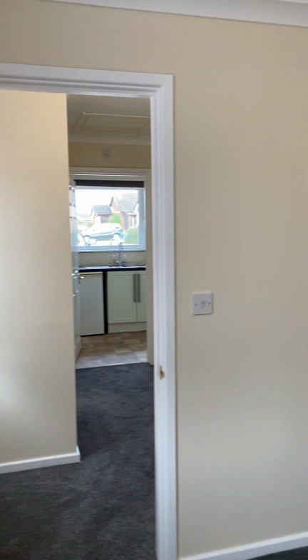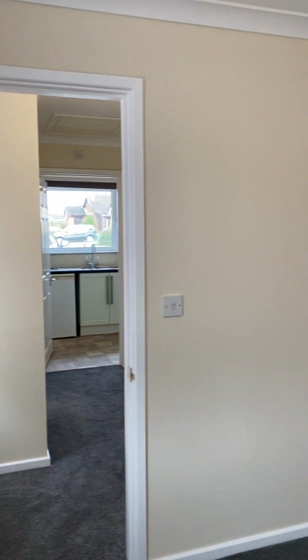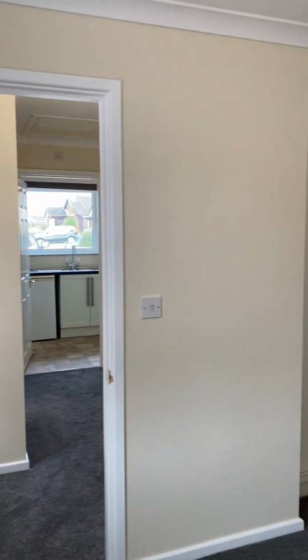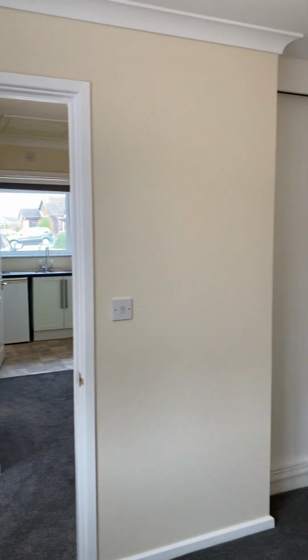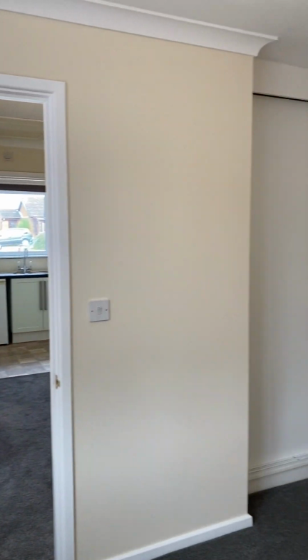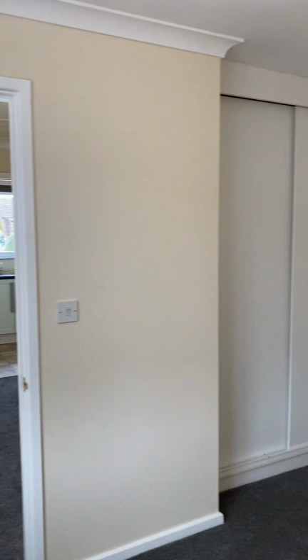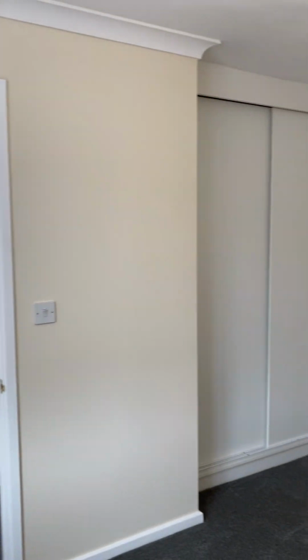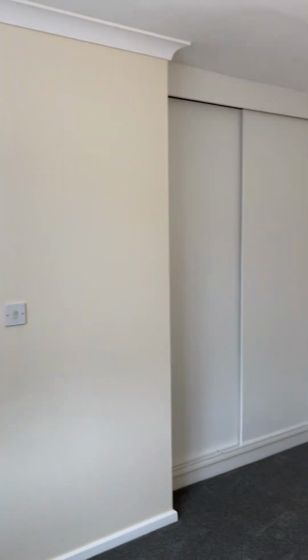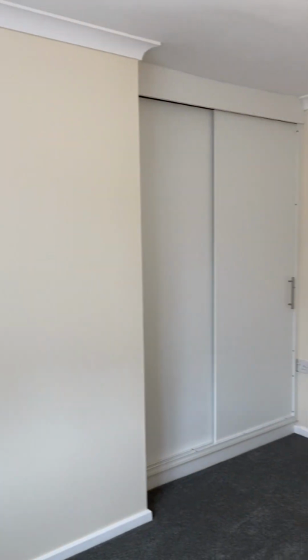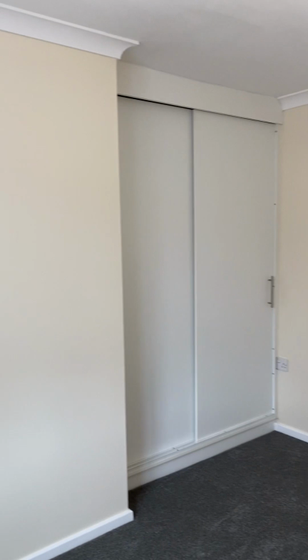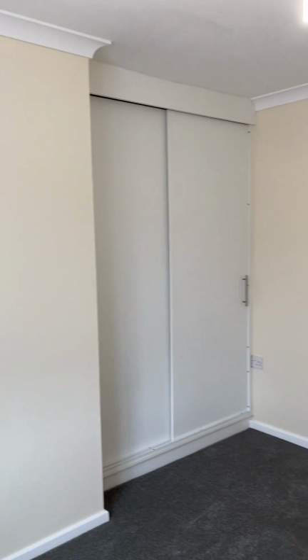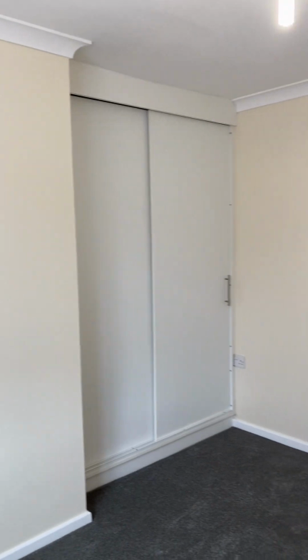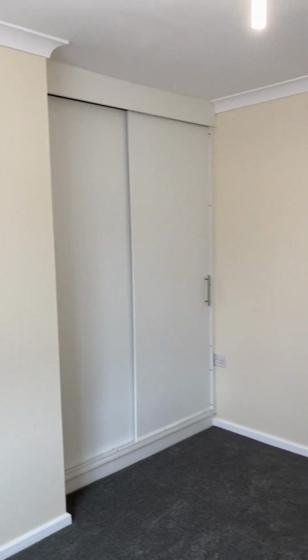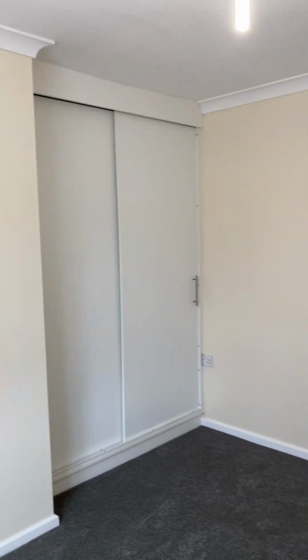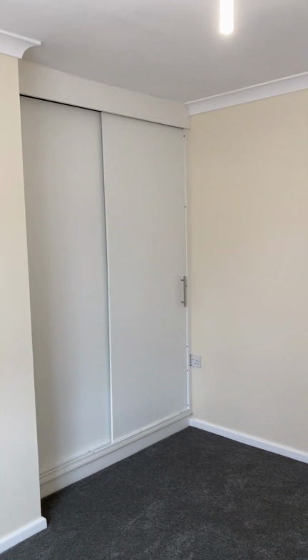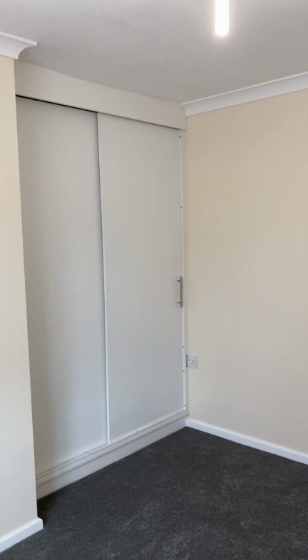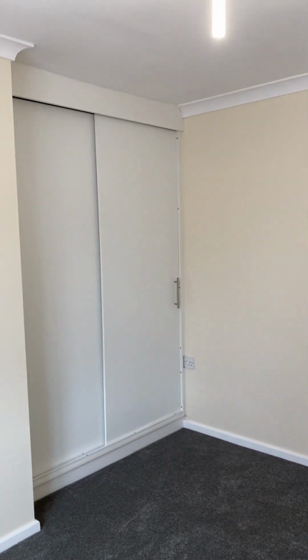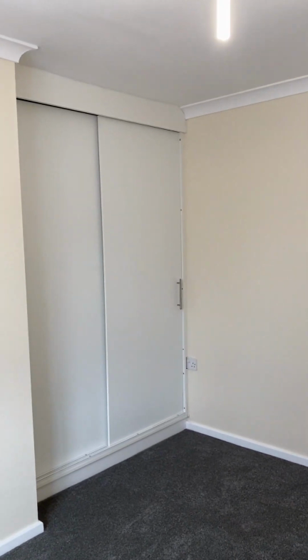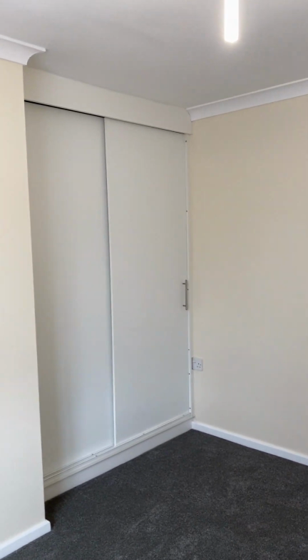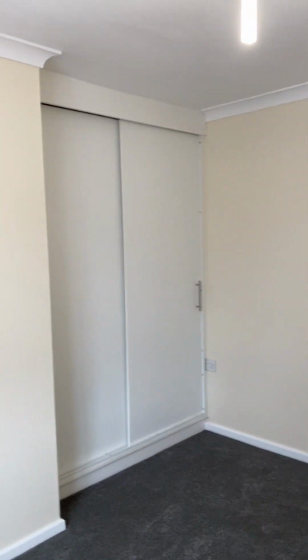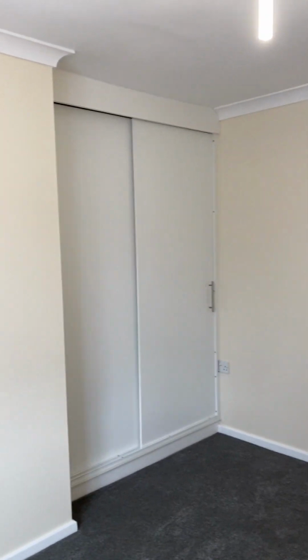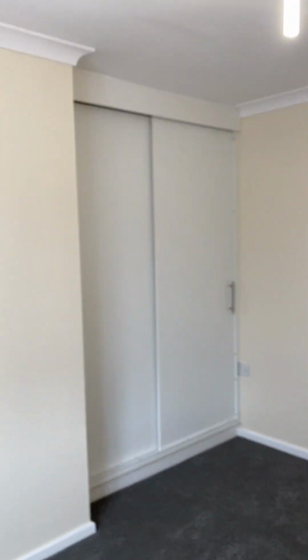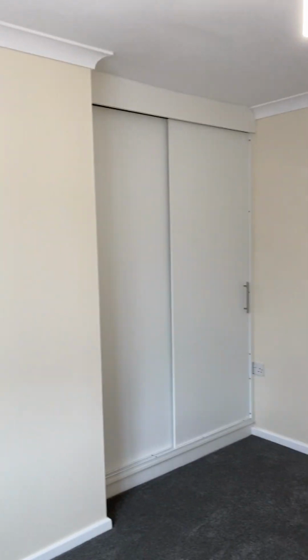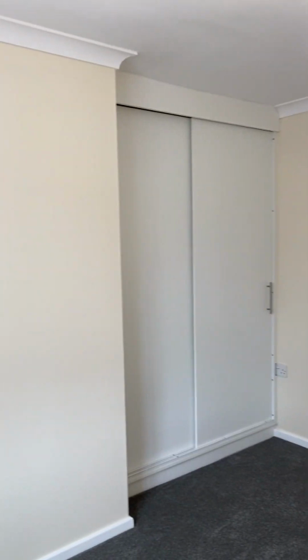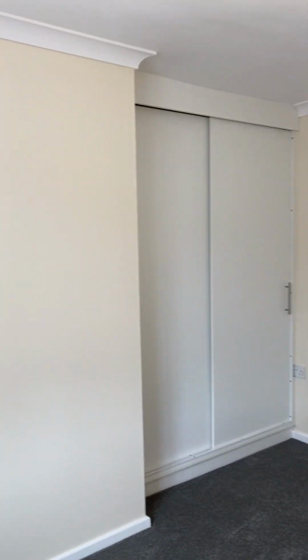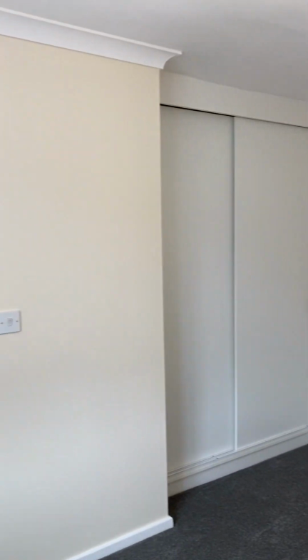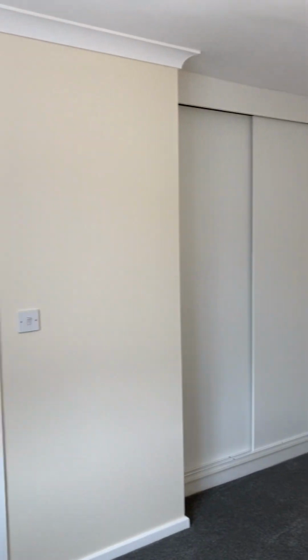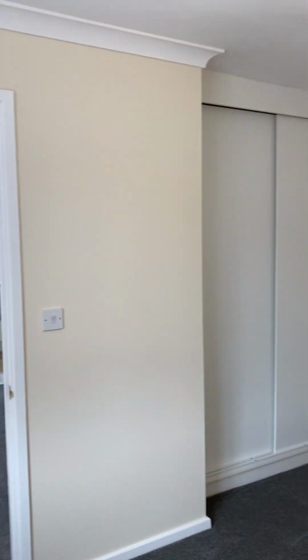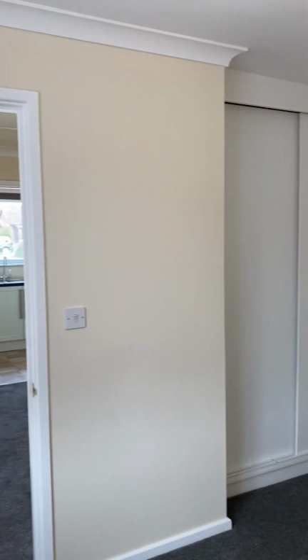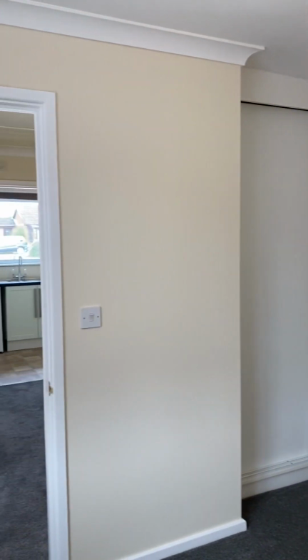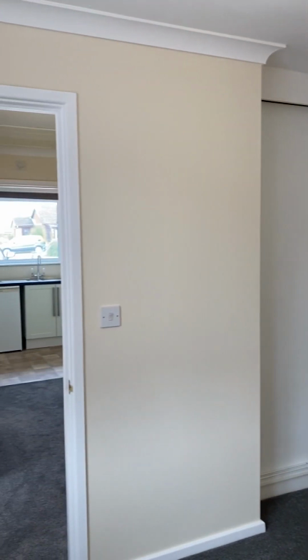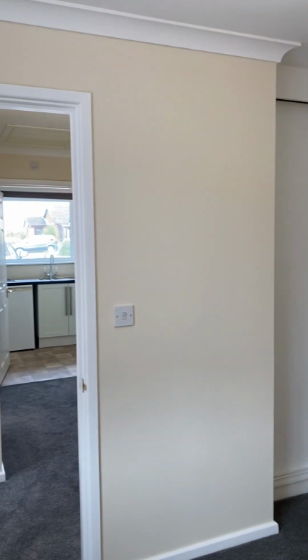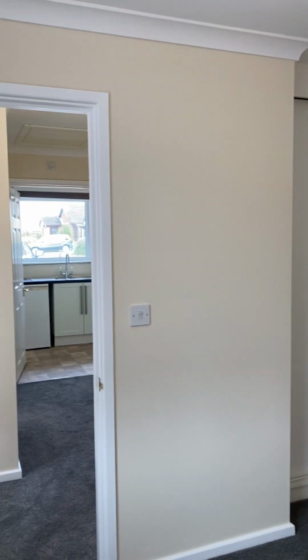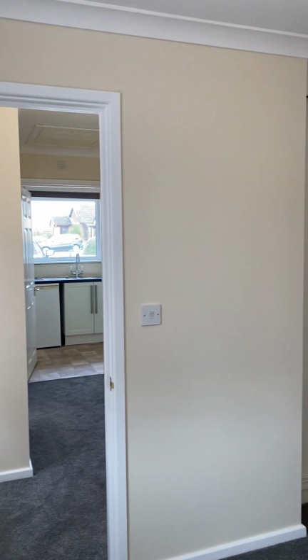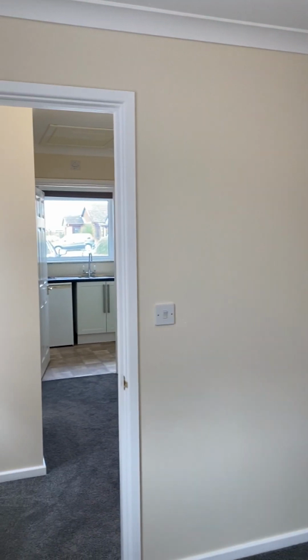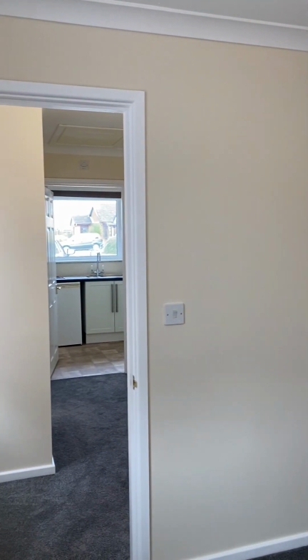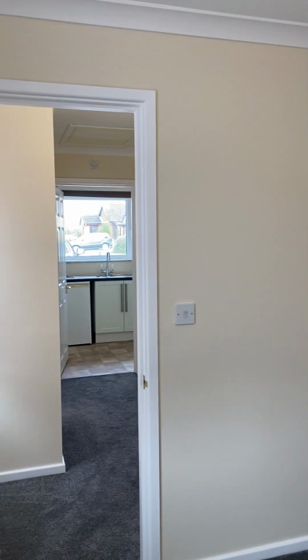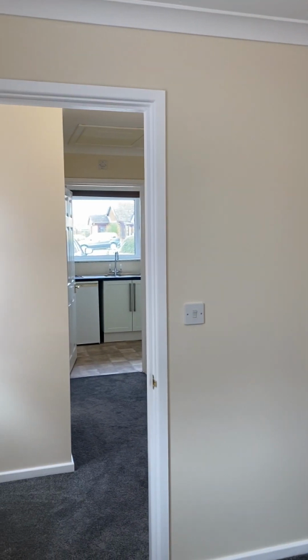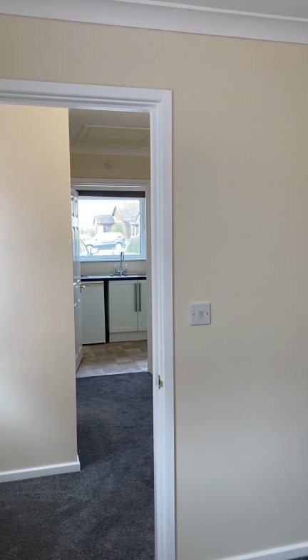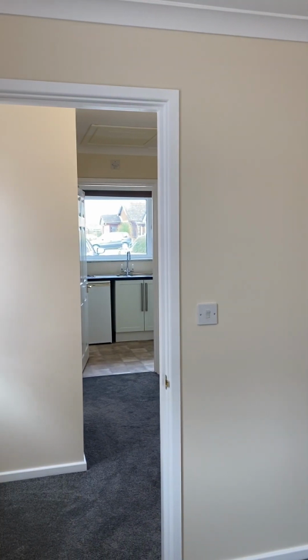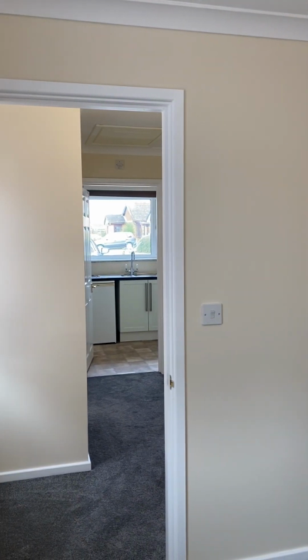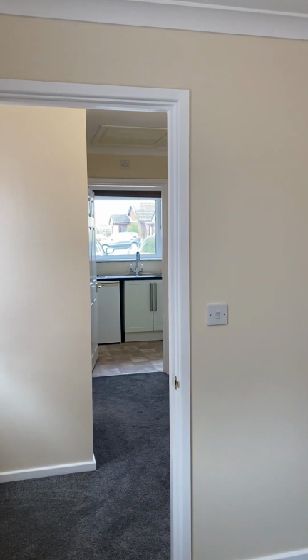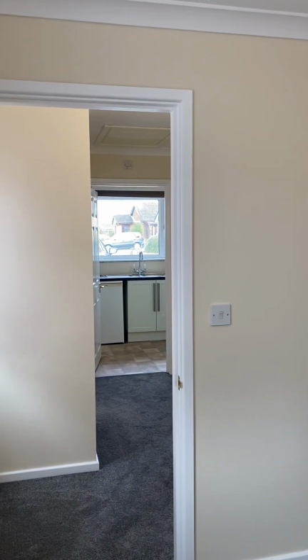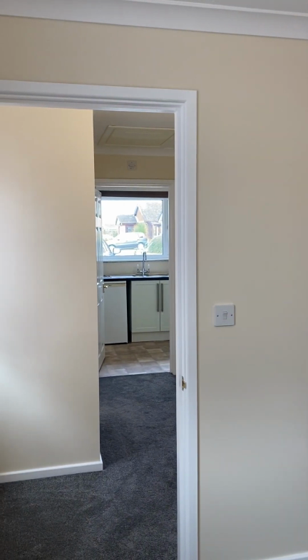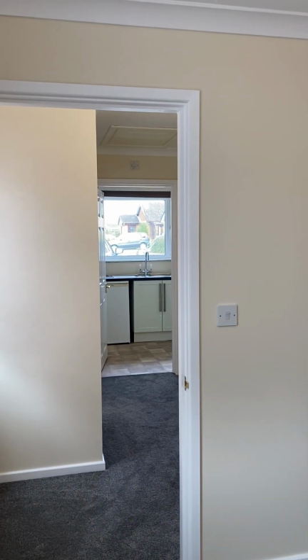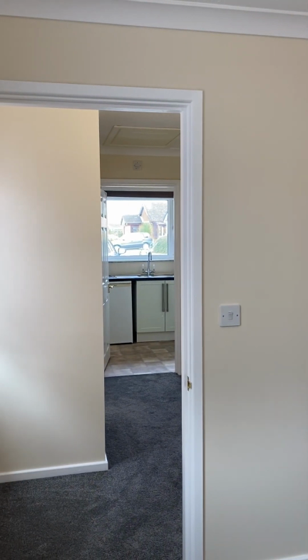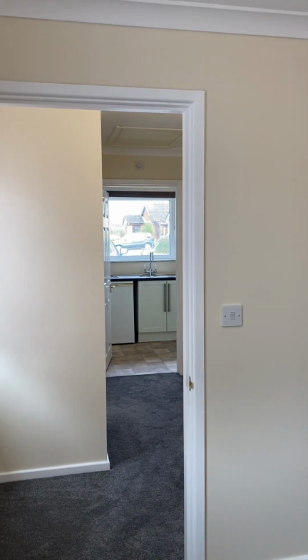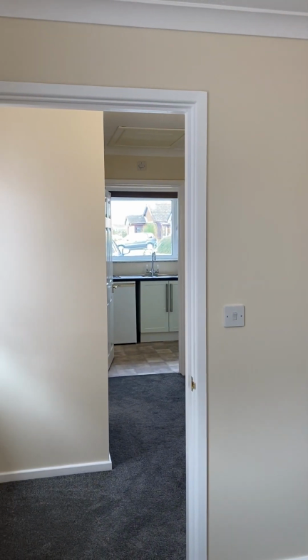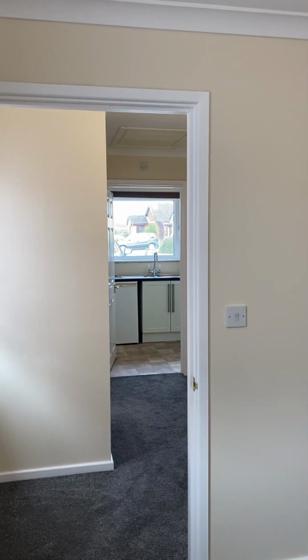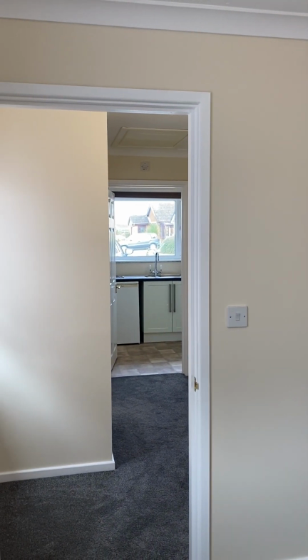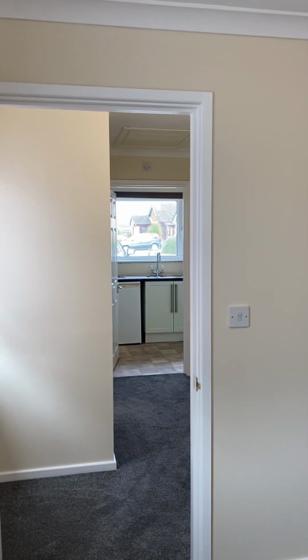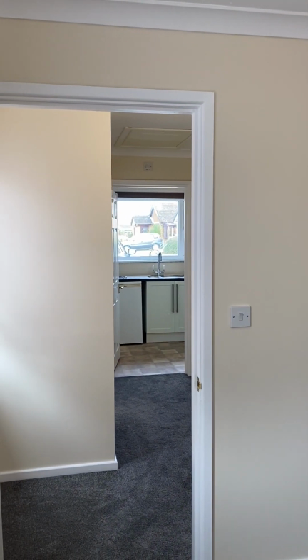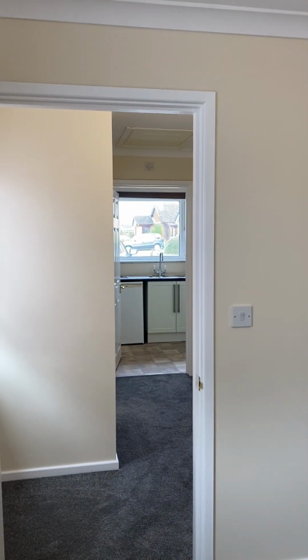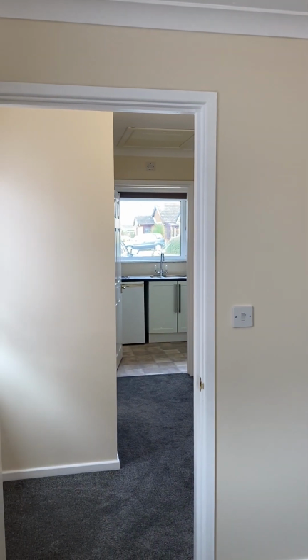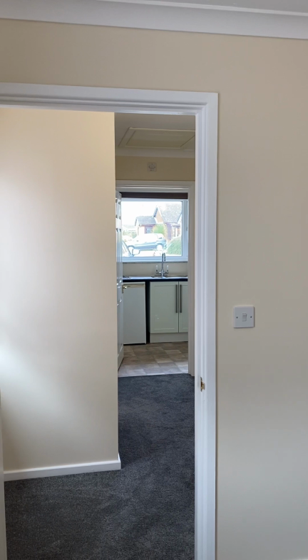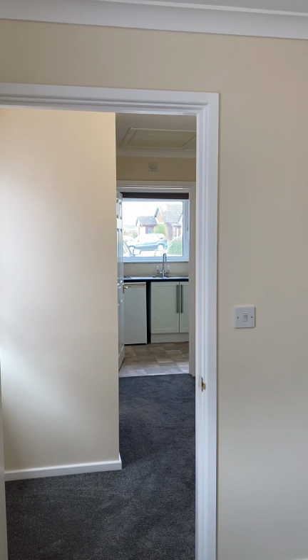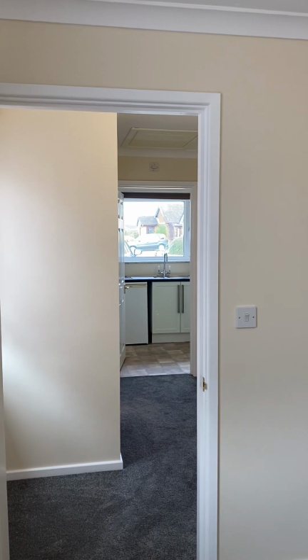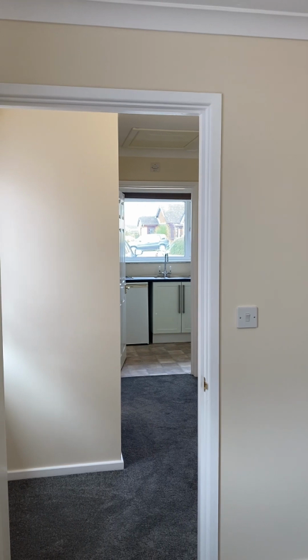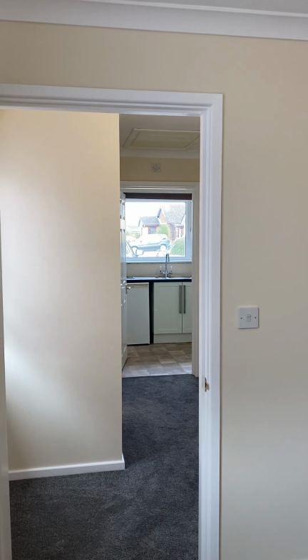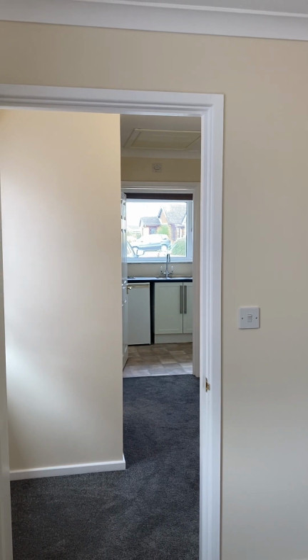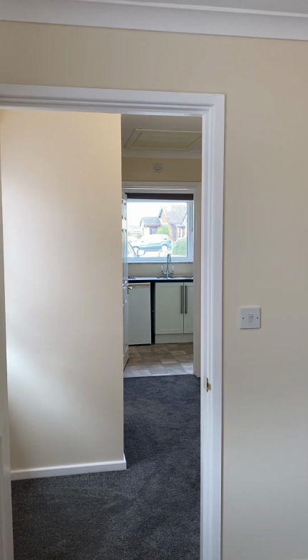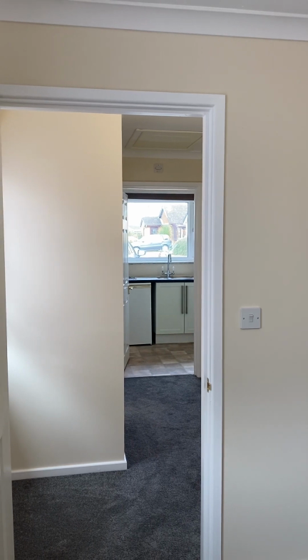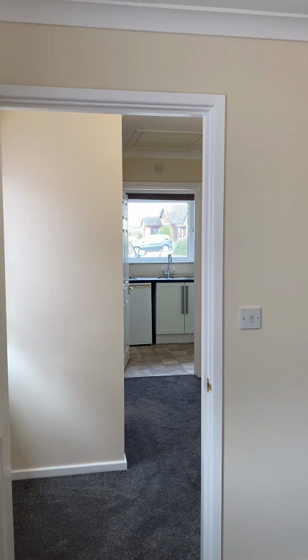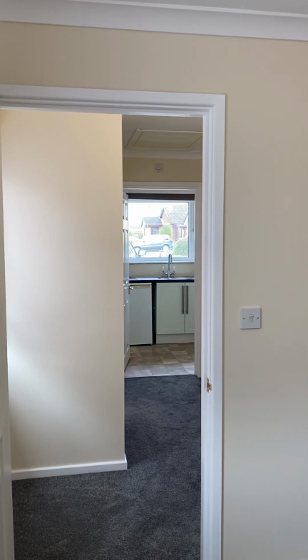So if you're interested in viewing this property, give us a call at Bycroft and we can get this sorted out for you.